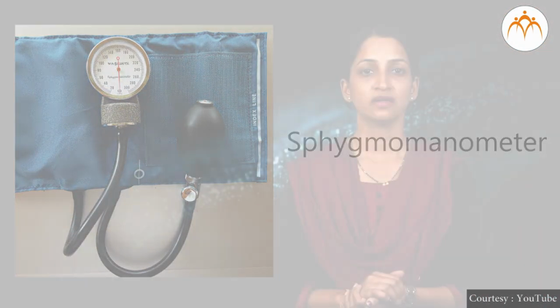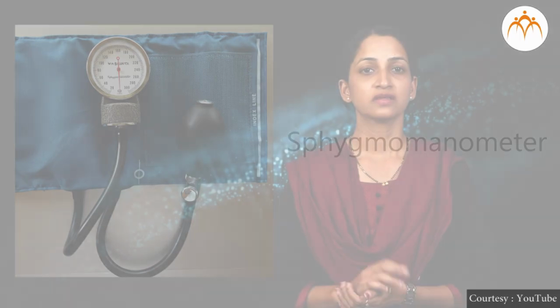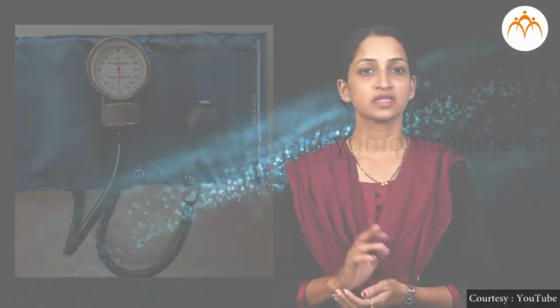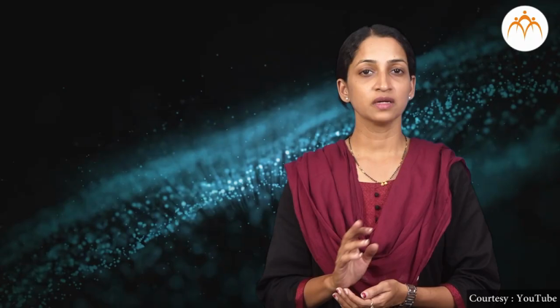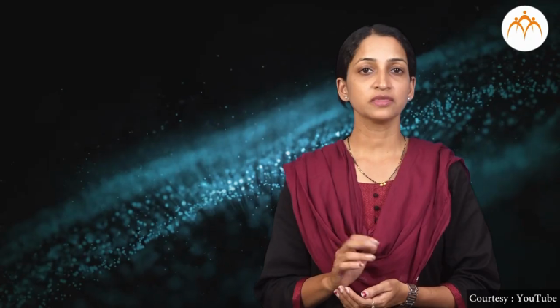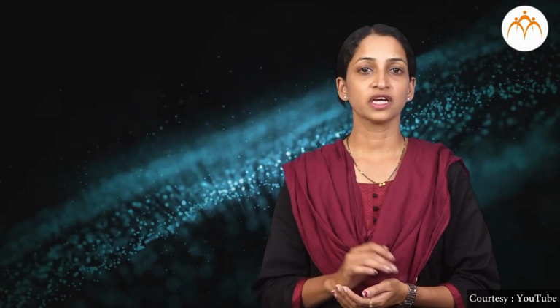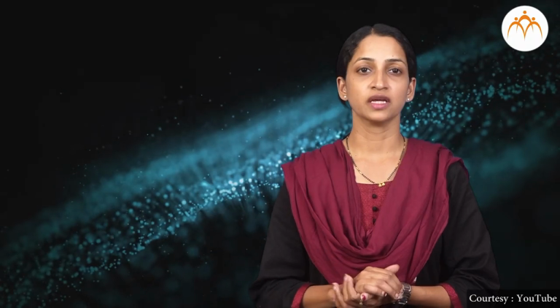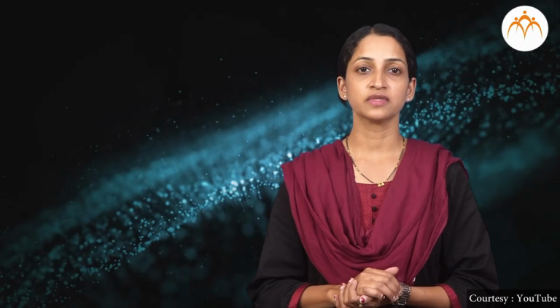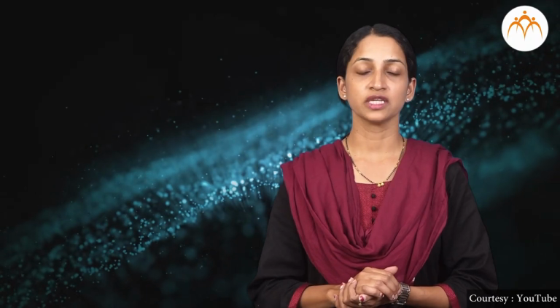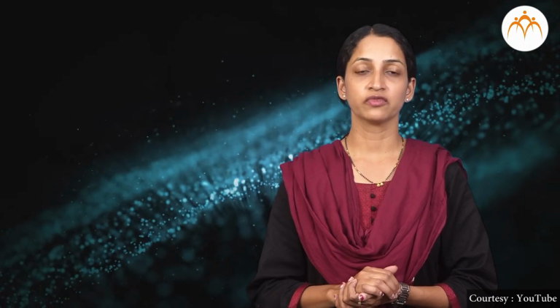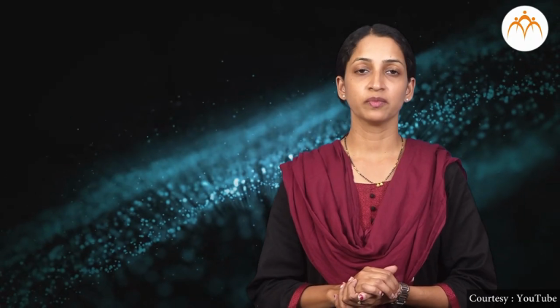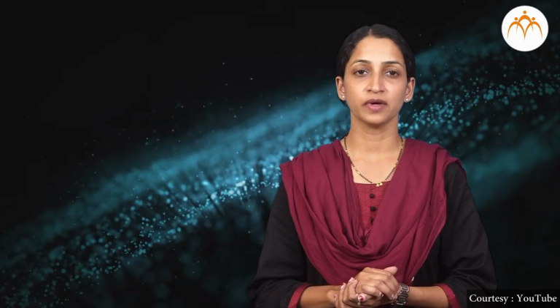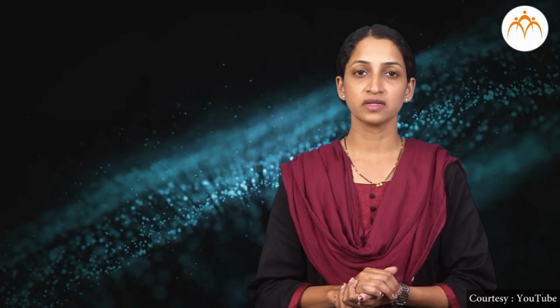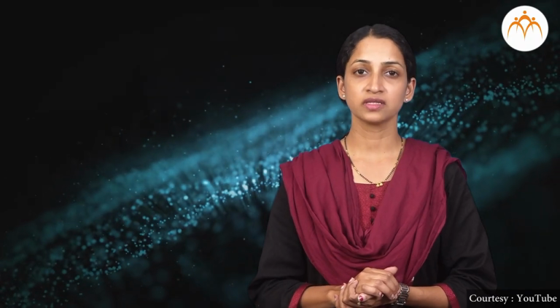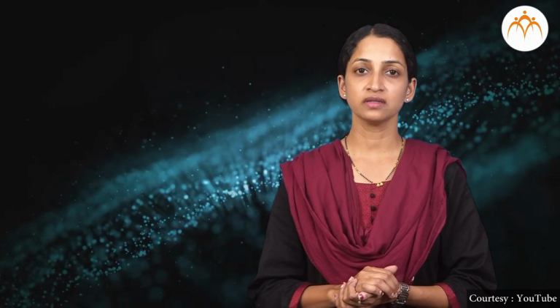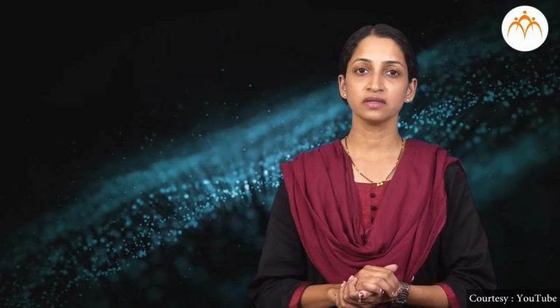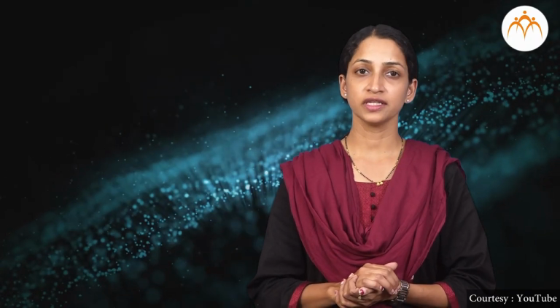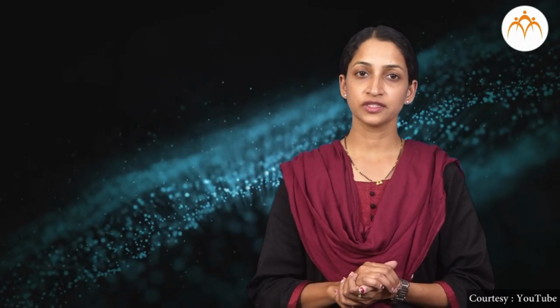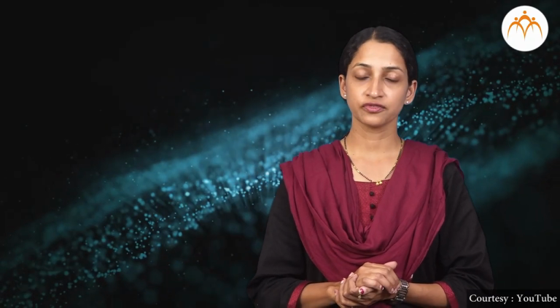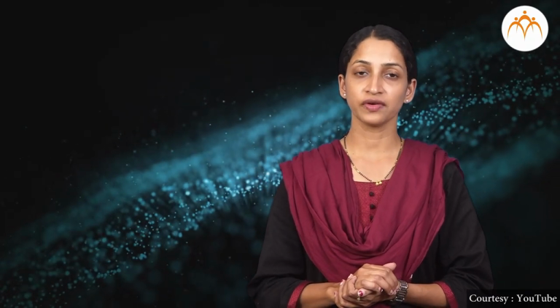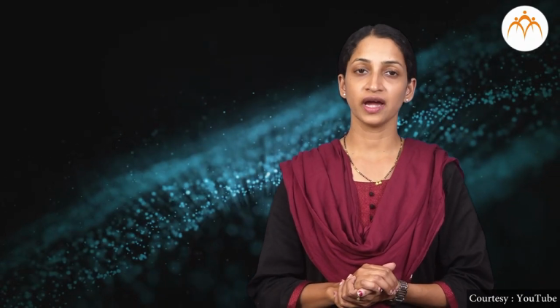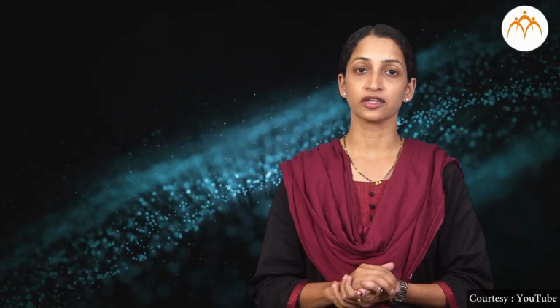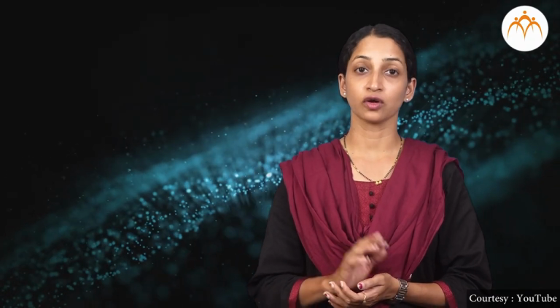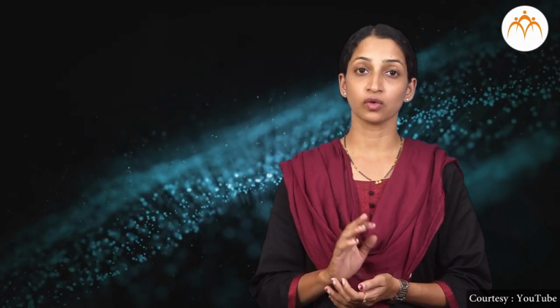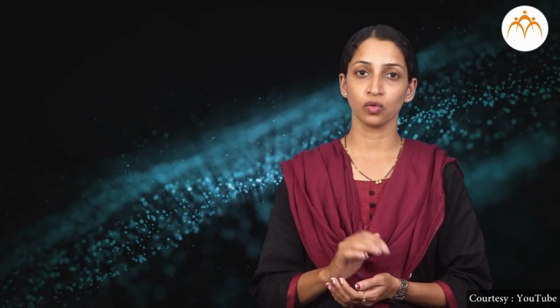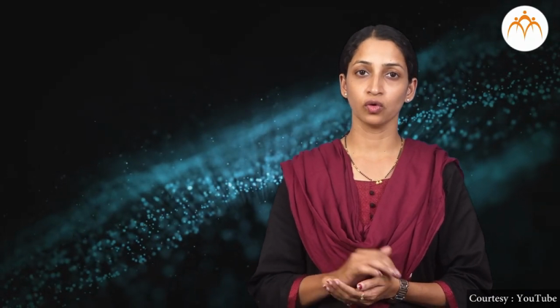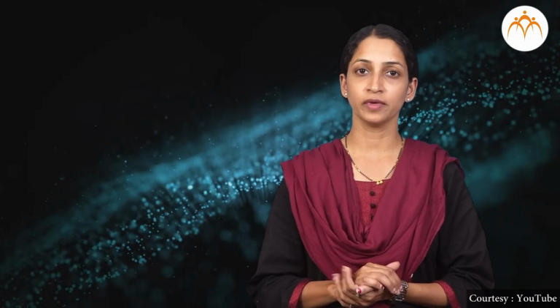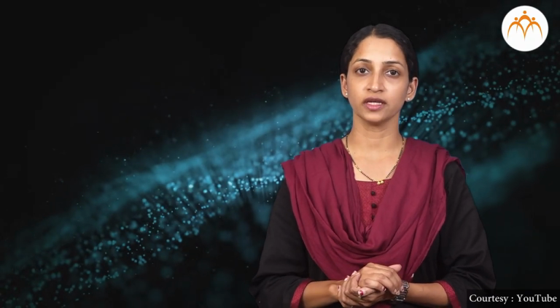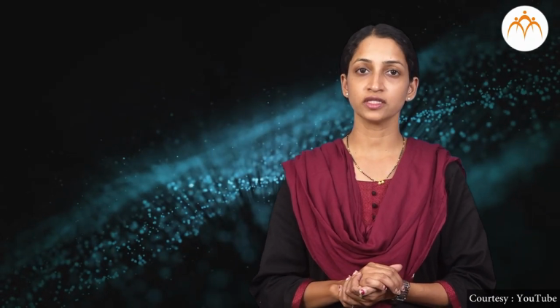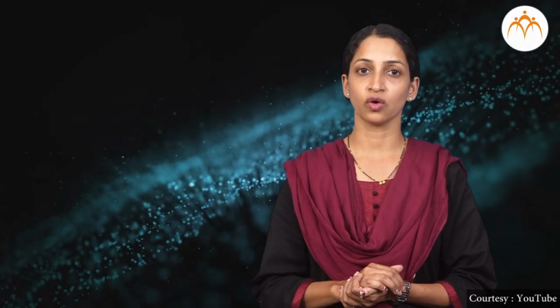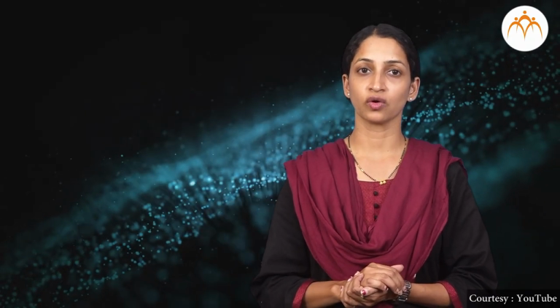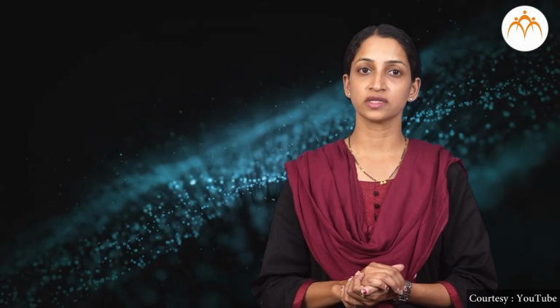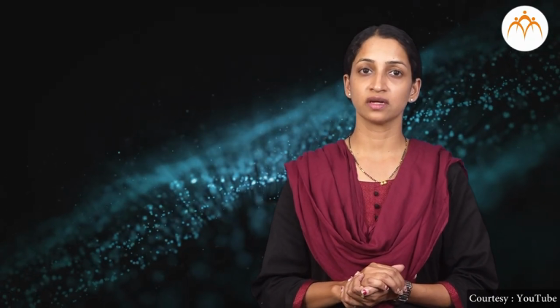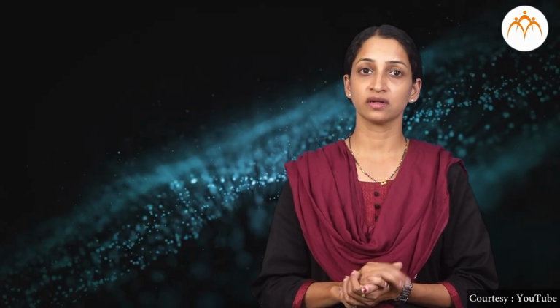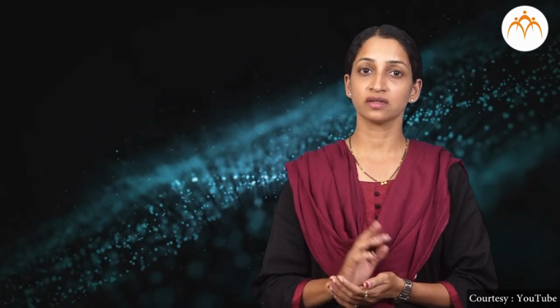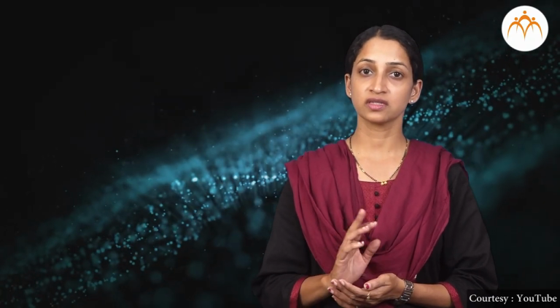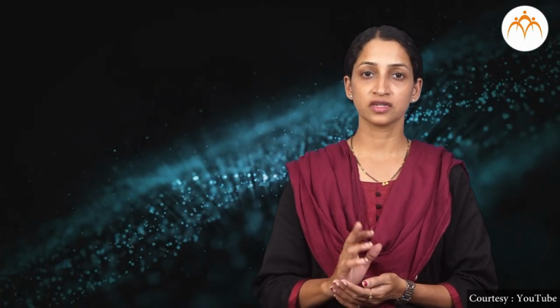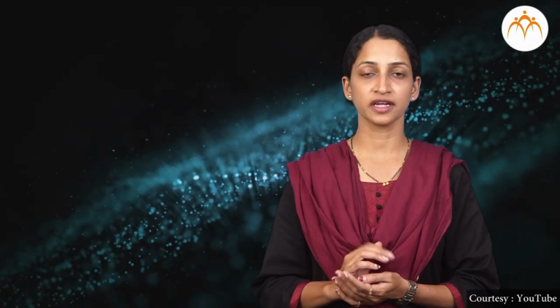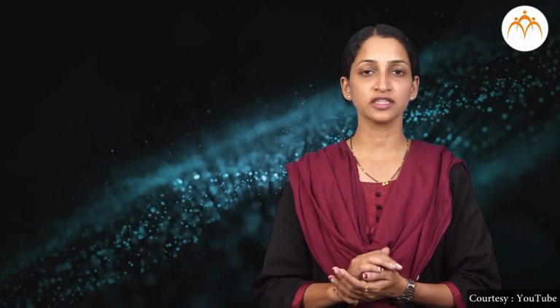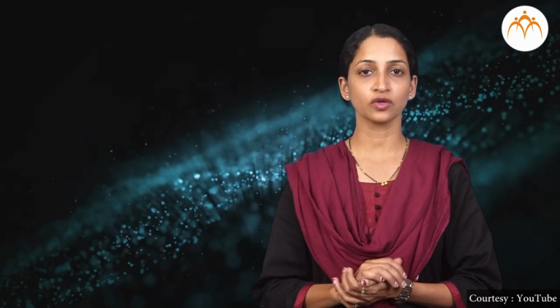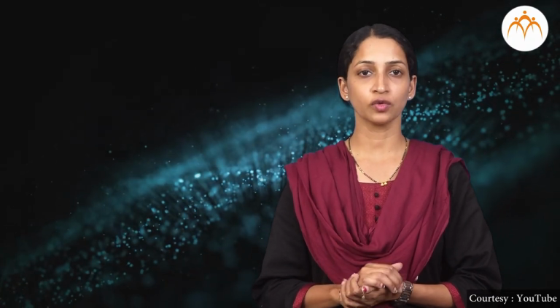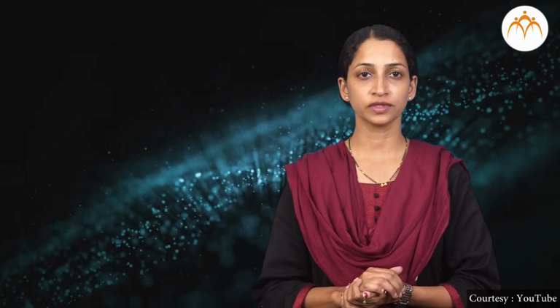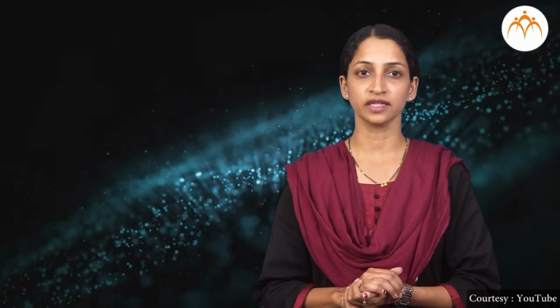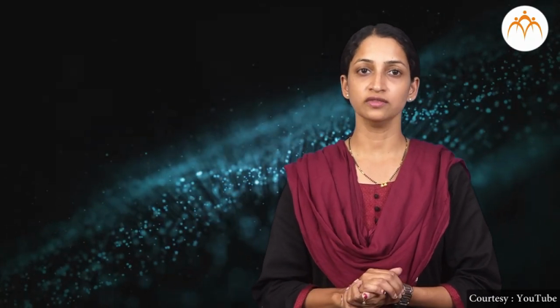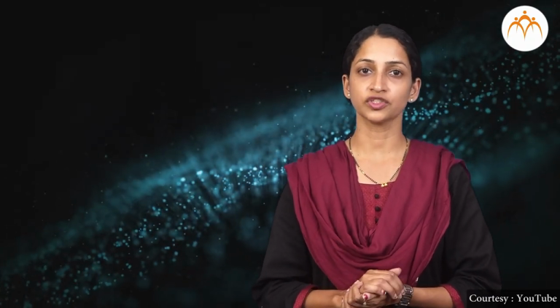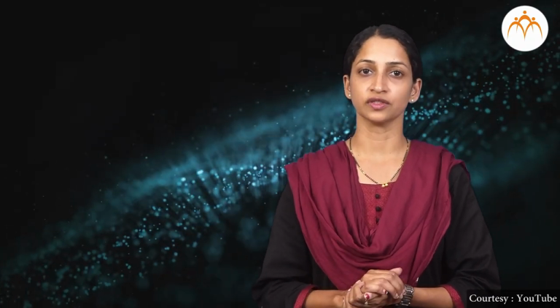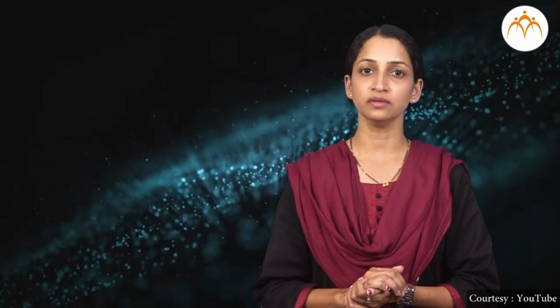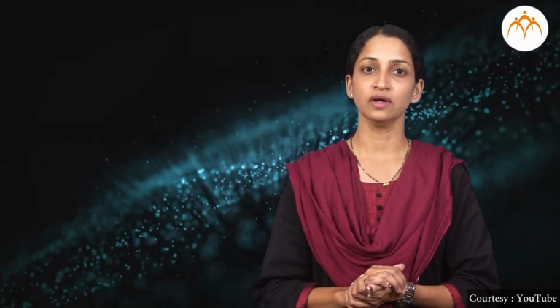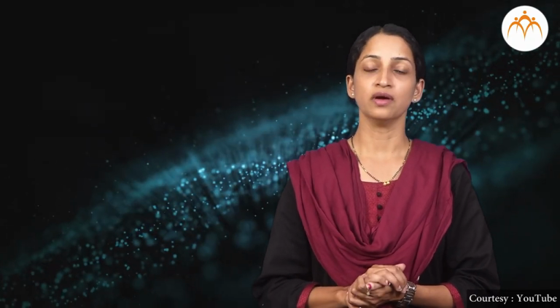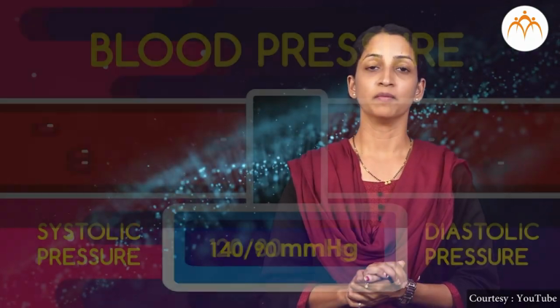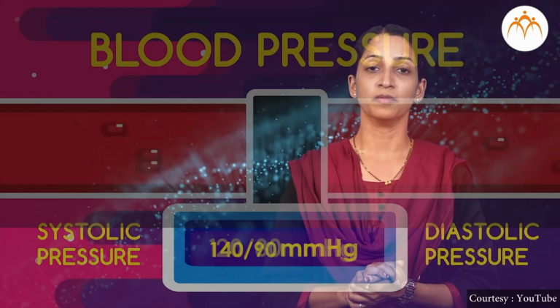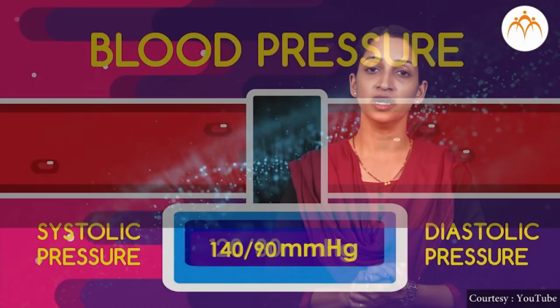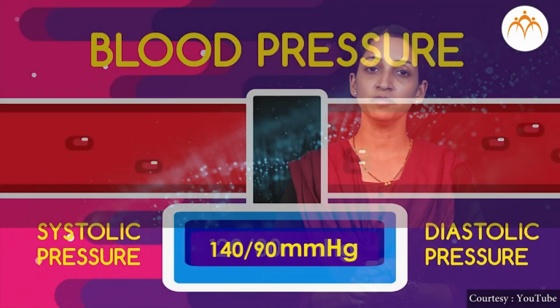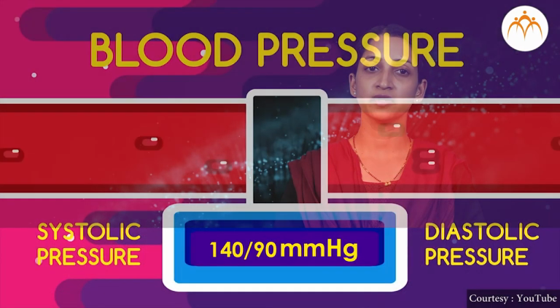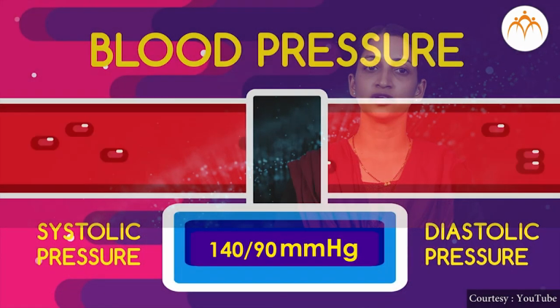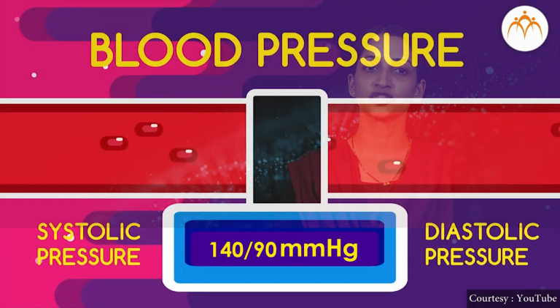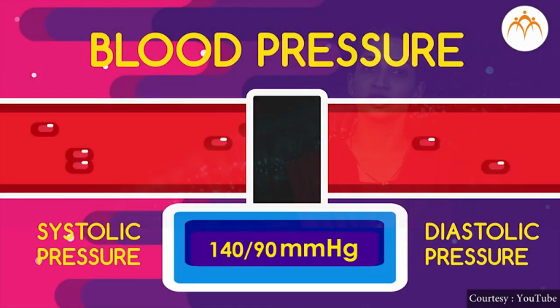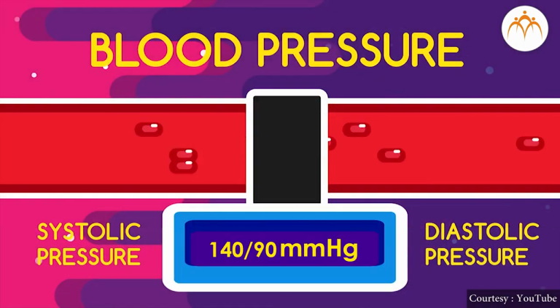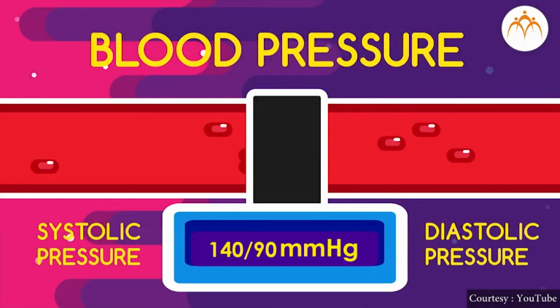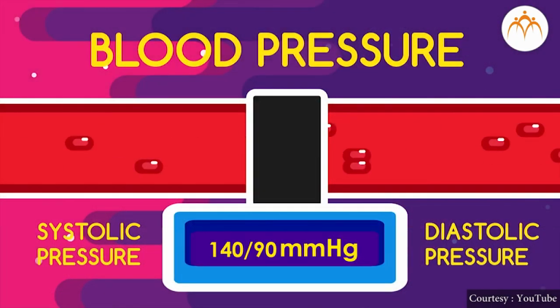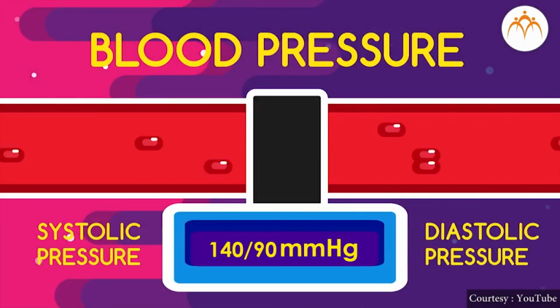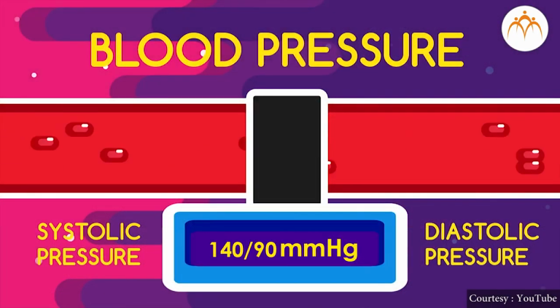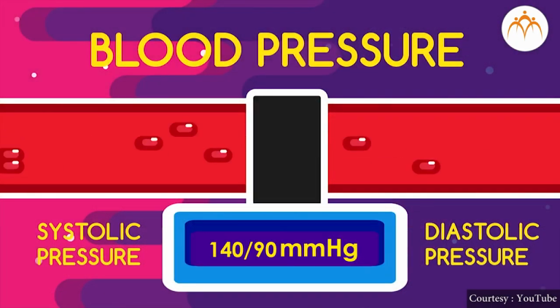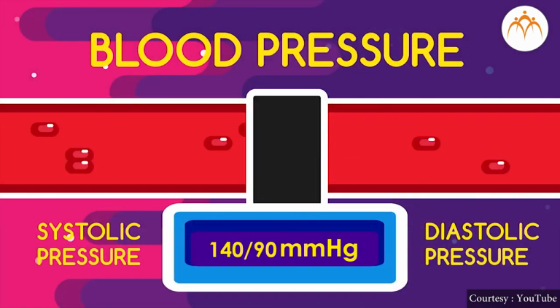Sometimes, if a person is fat or obese, or is under stress or tension, blood pressure may be high.